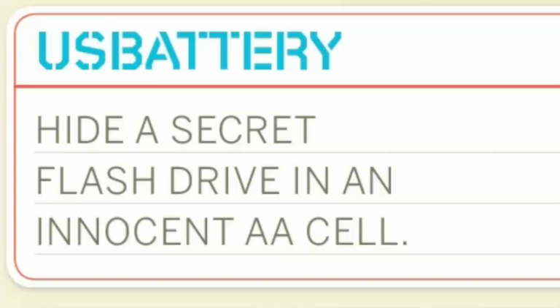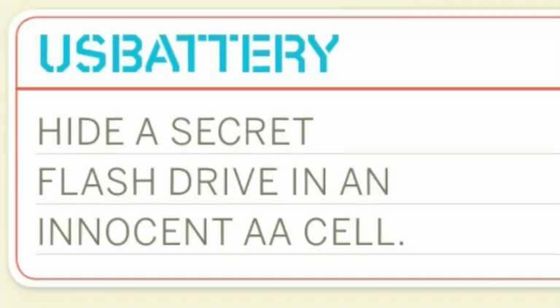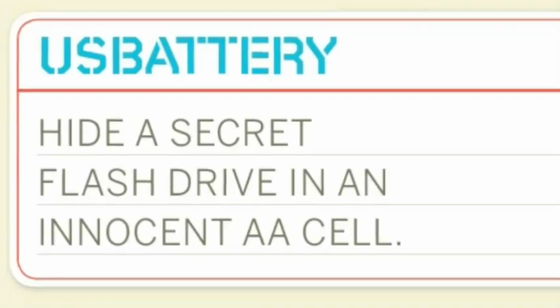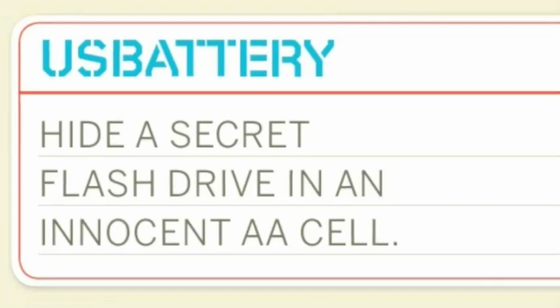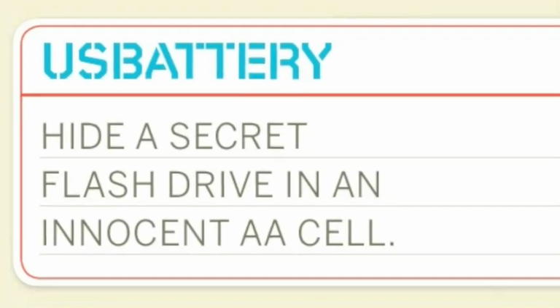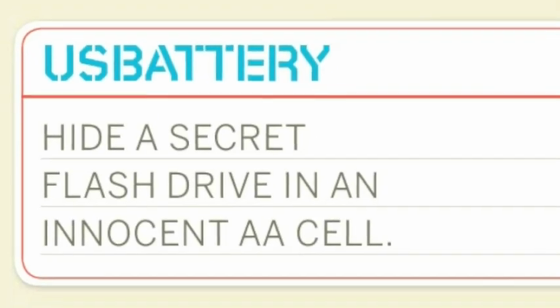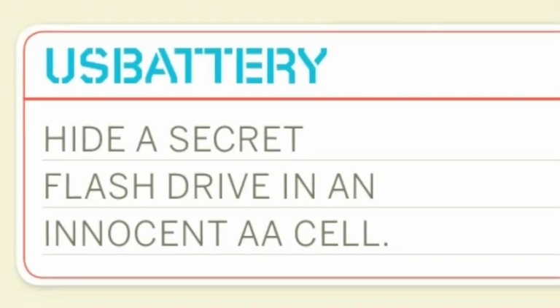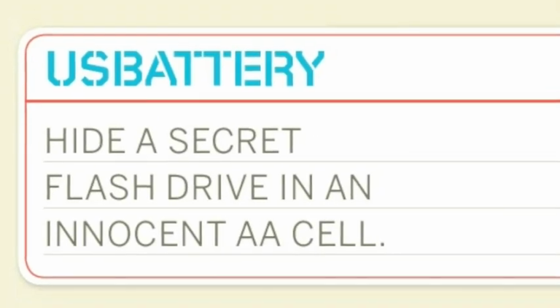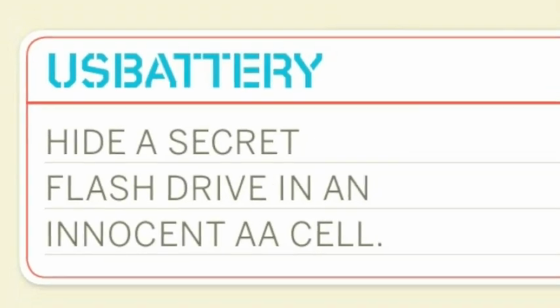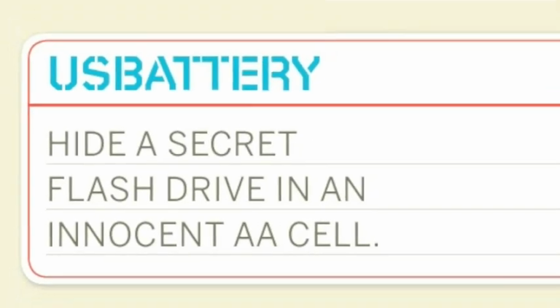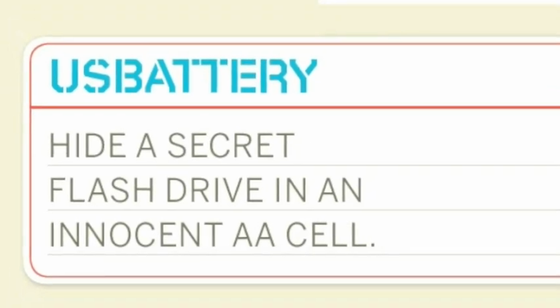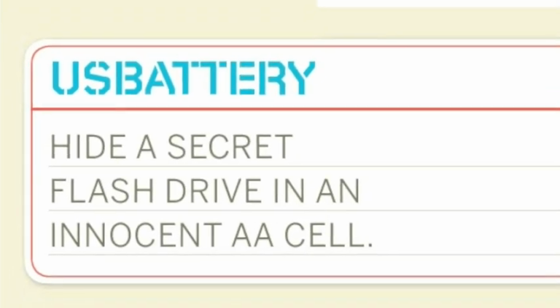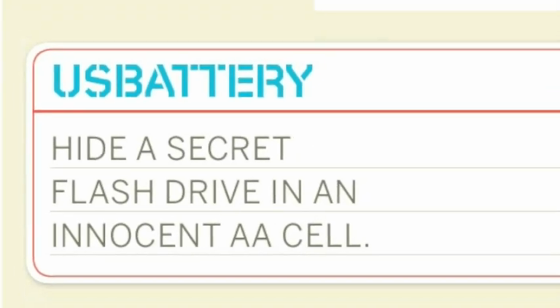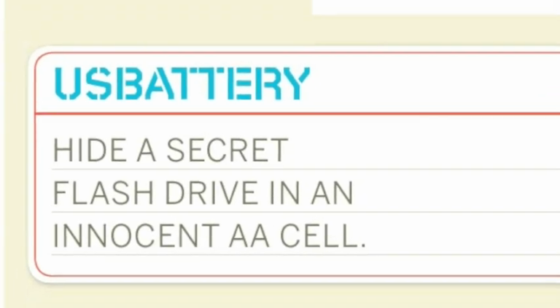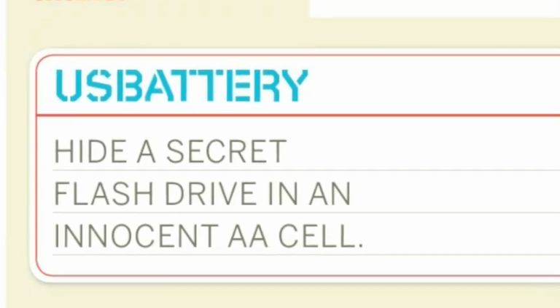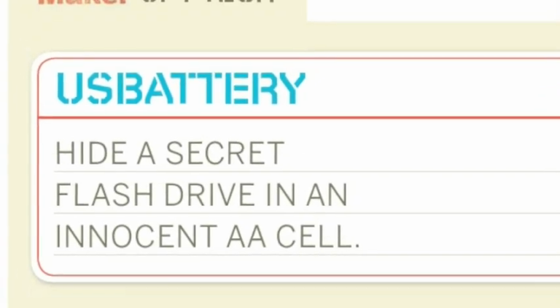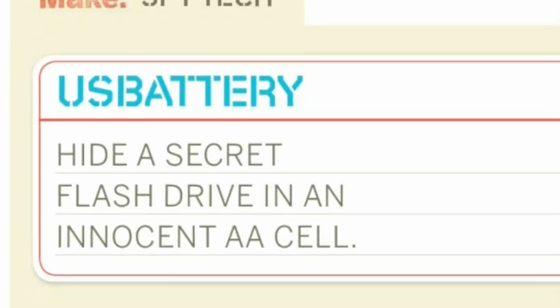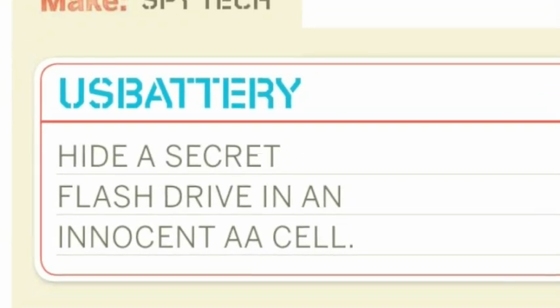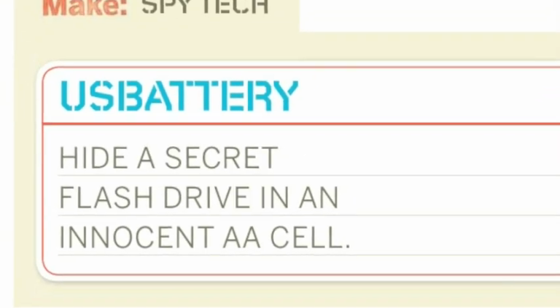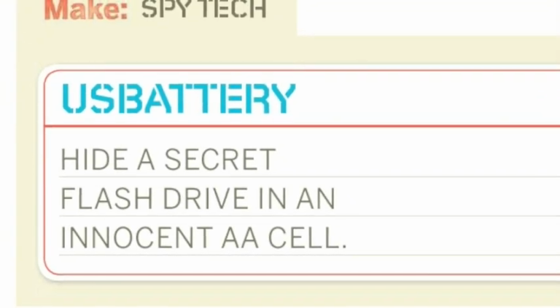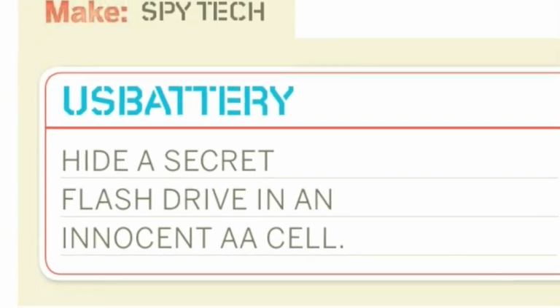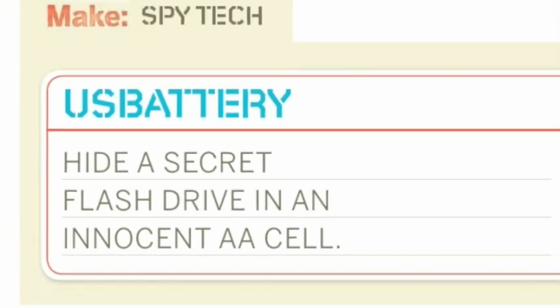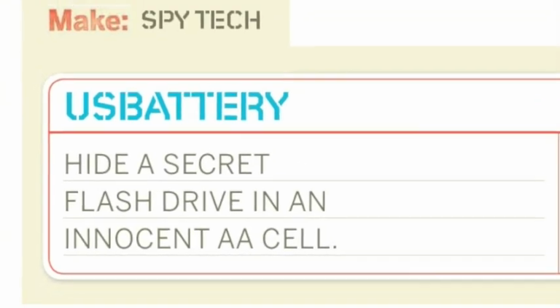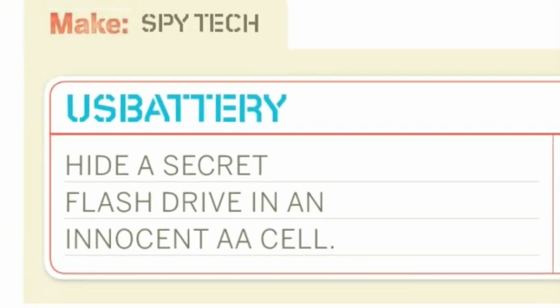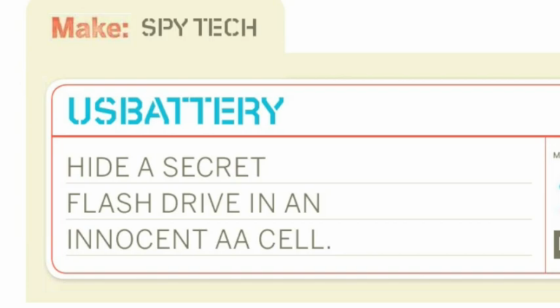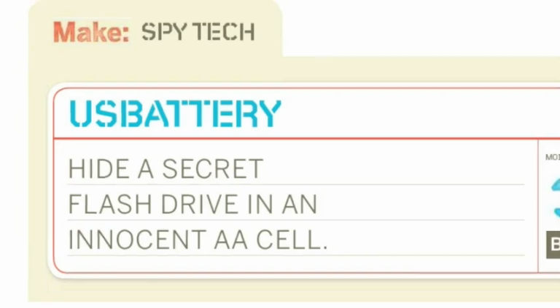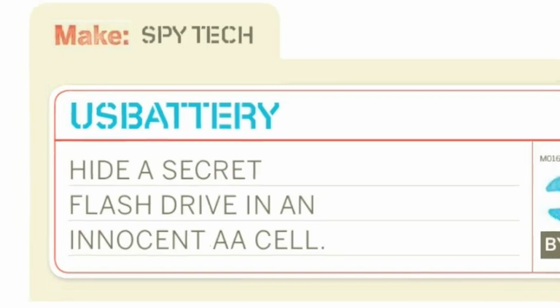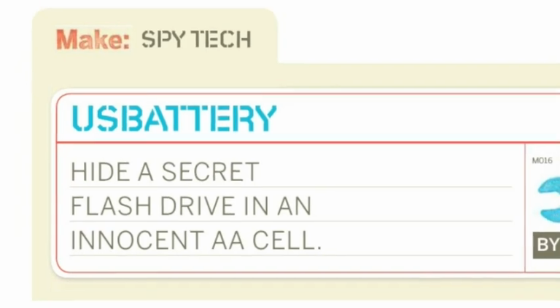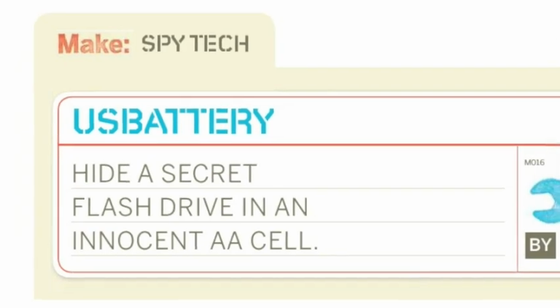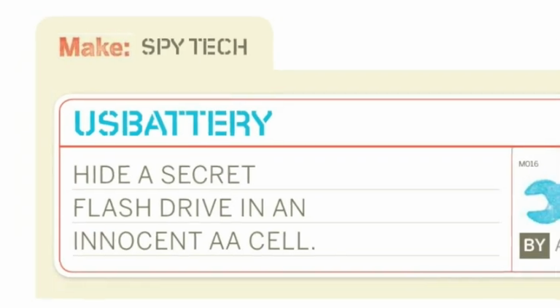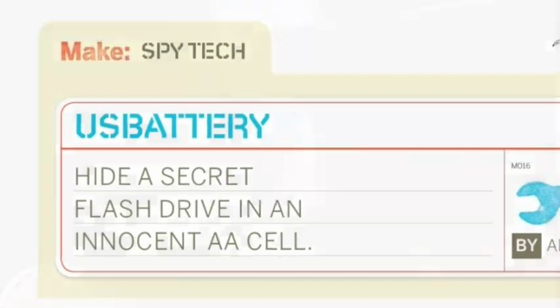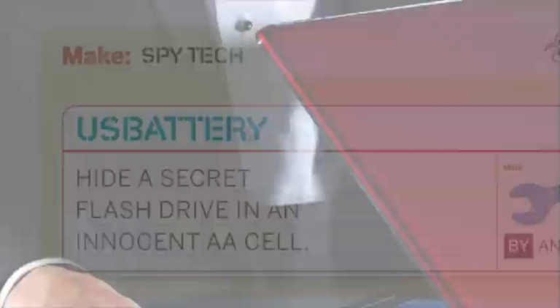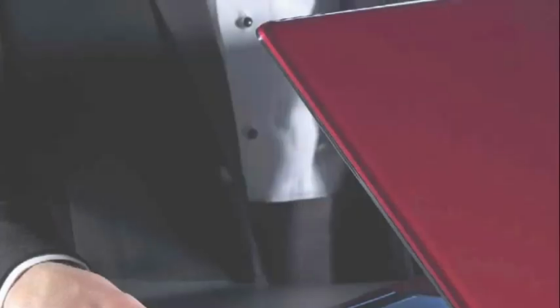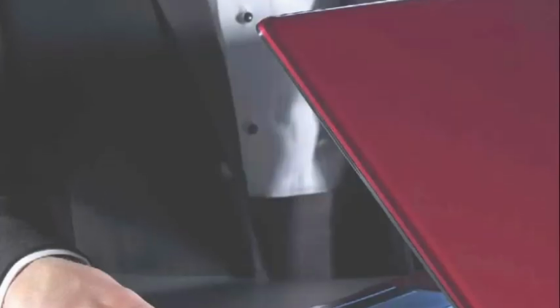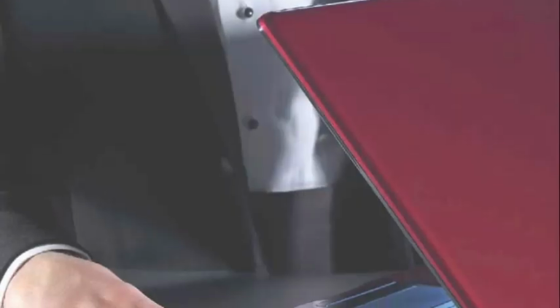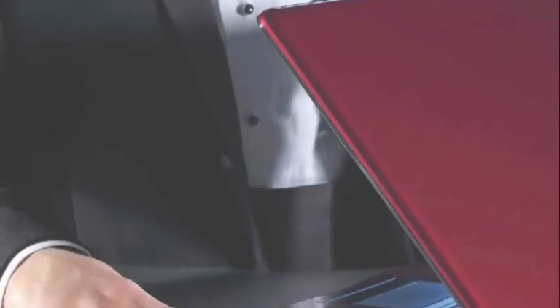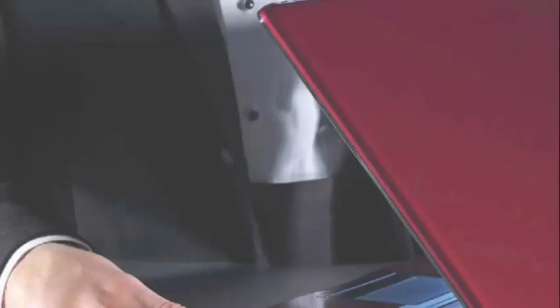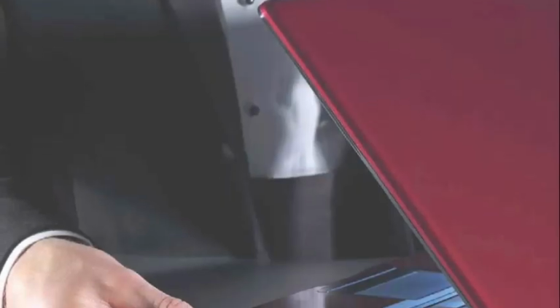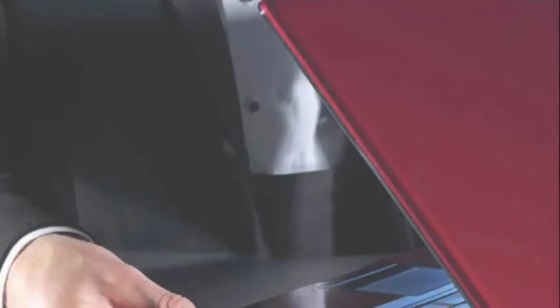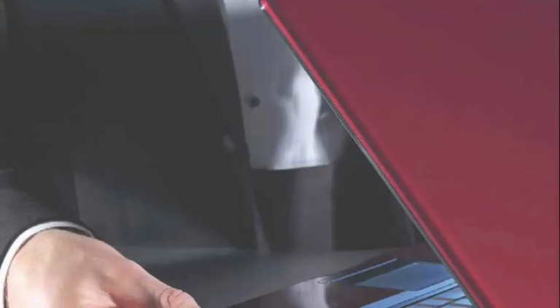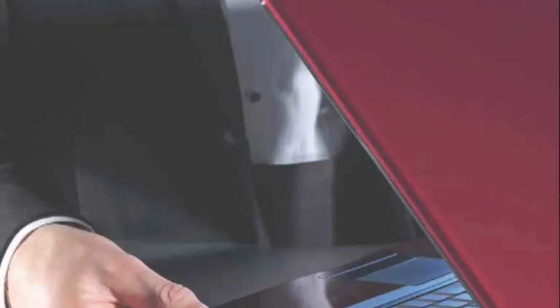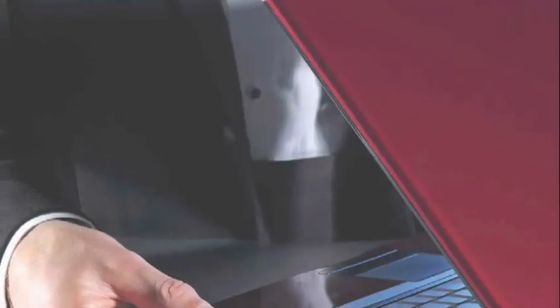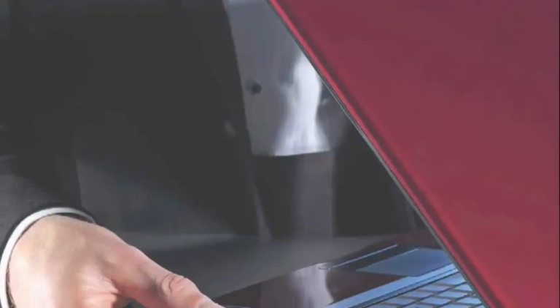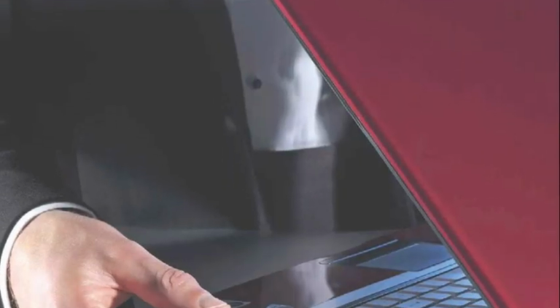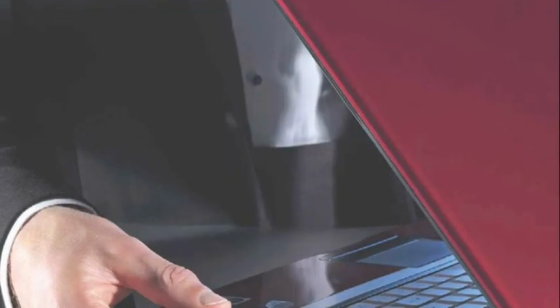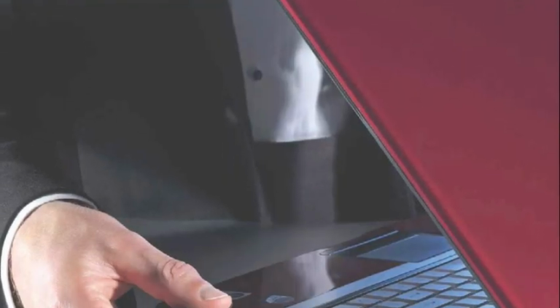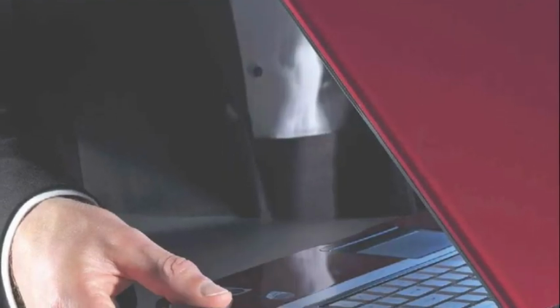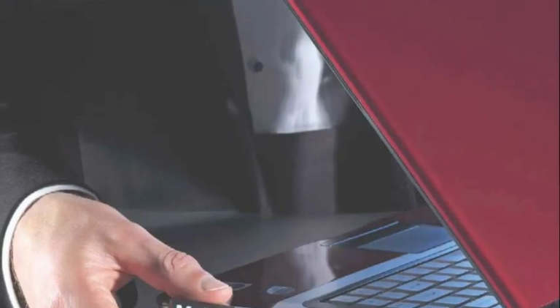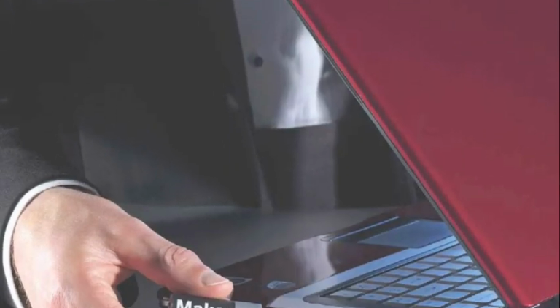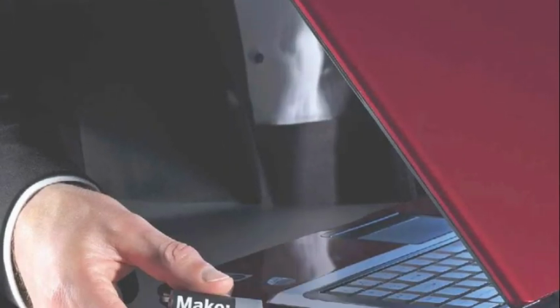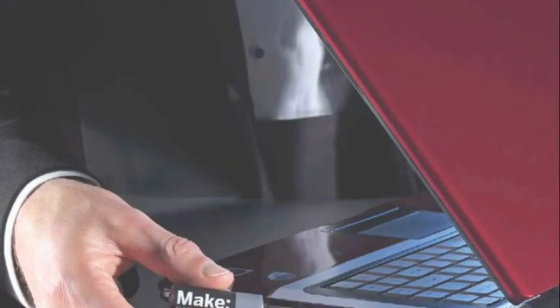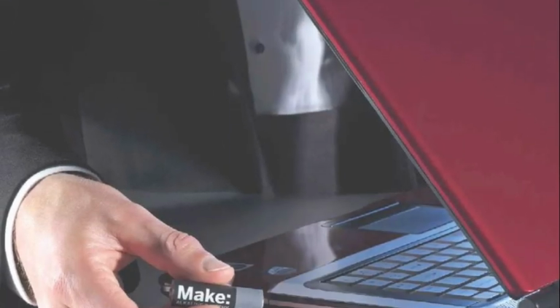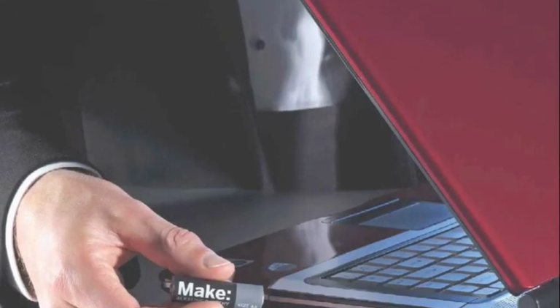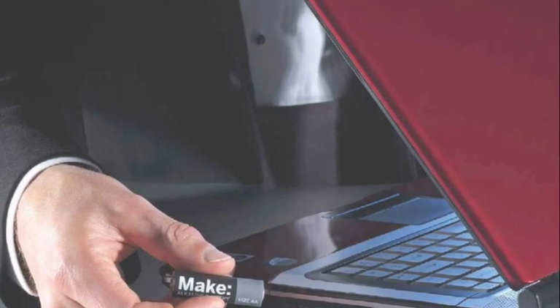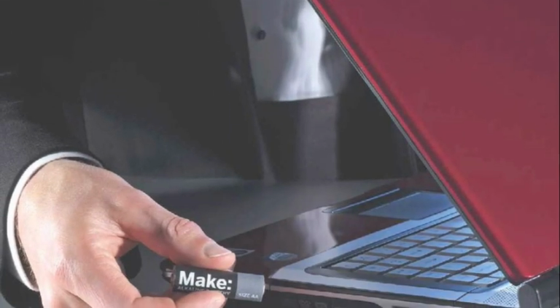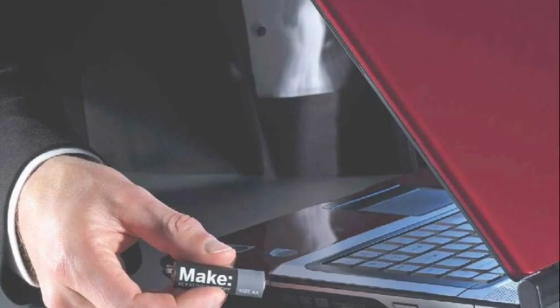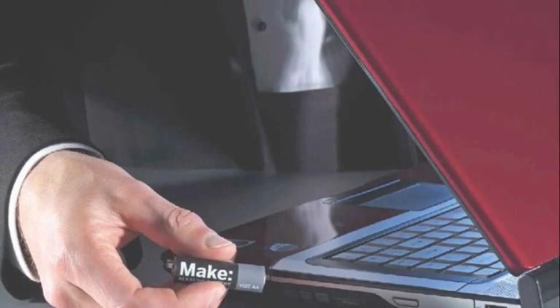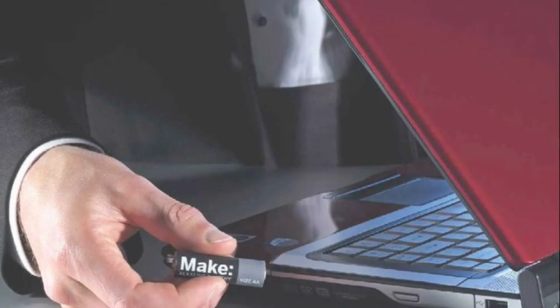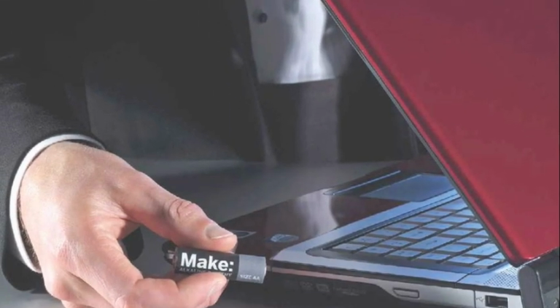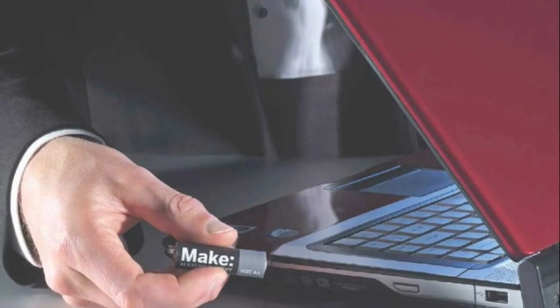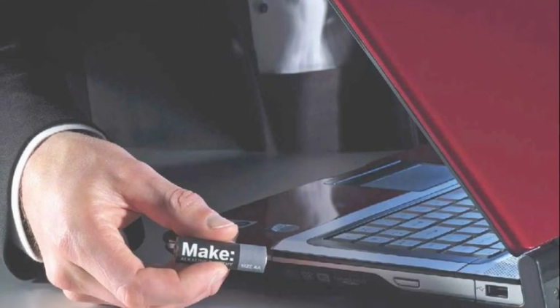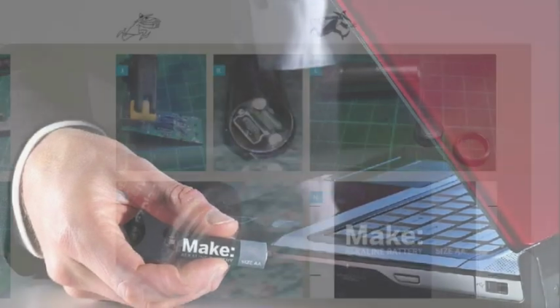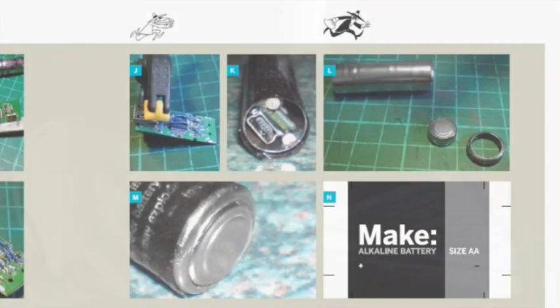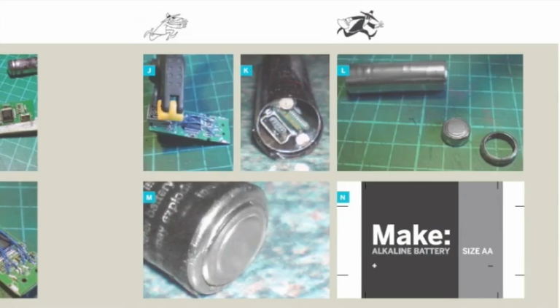USB battery — hide a secret flash drive in an innocent AA cell. Not so innocent now, I think.